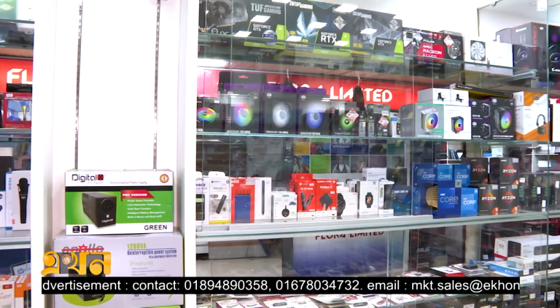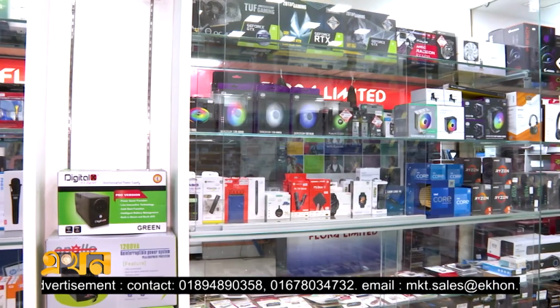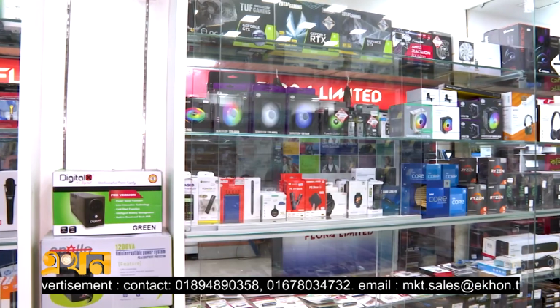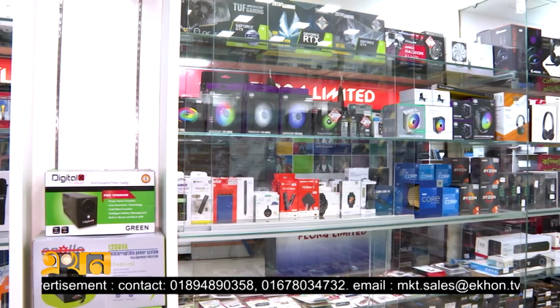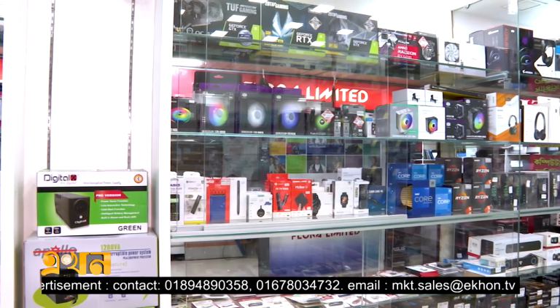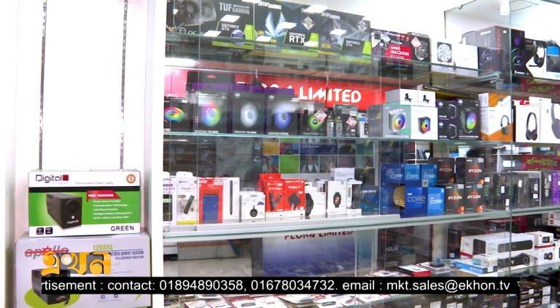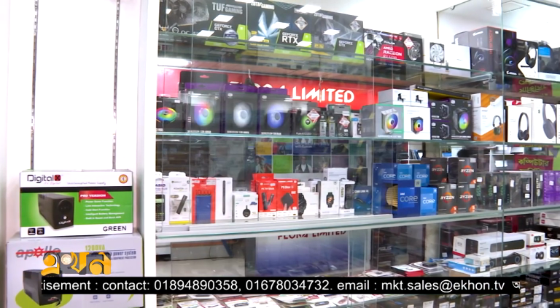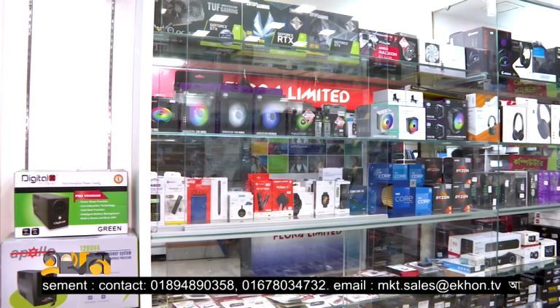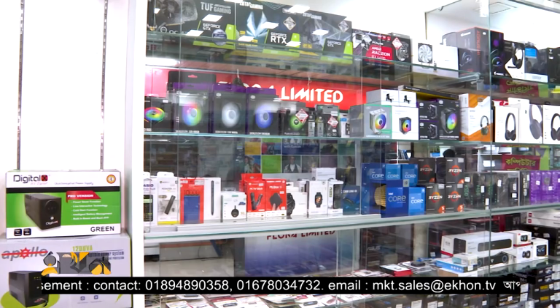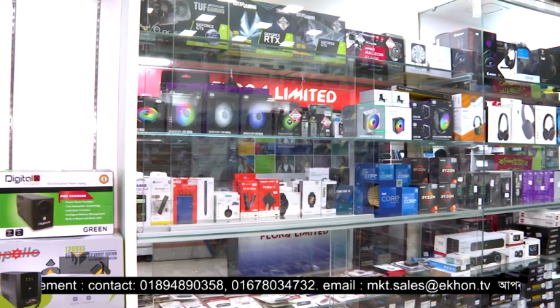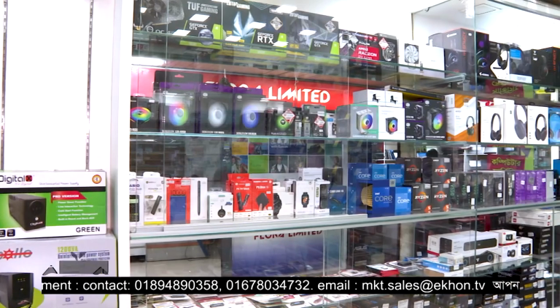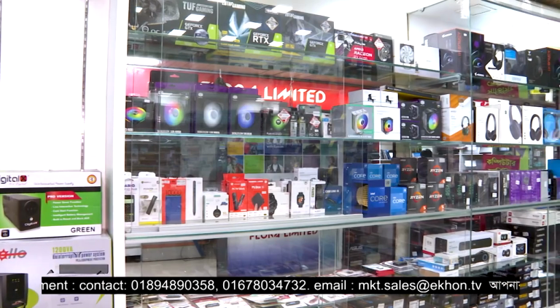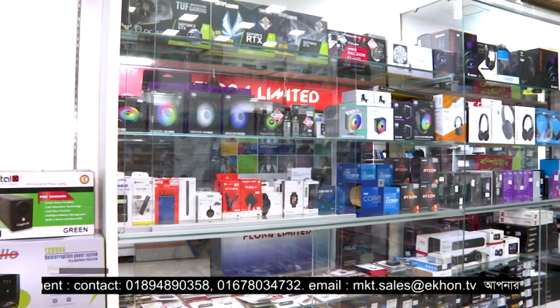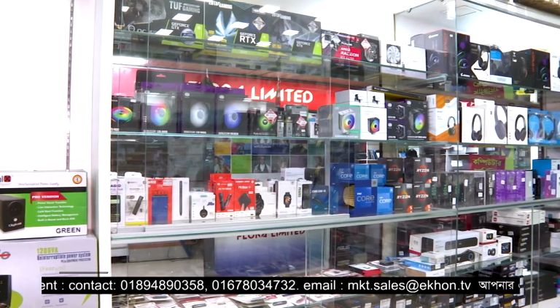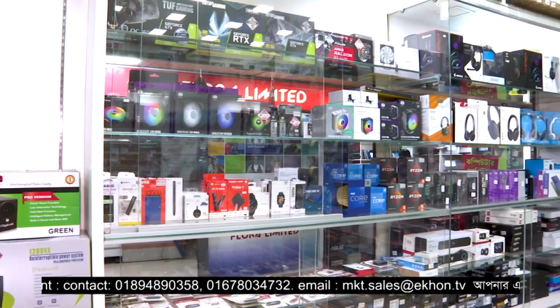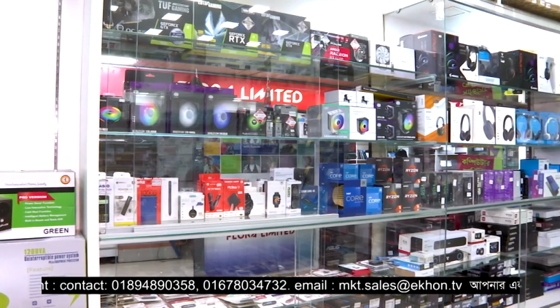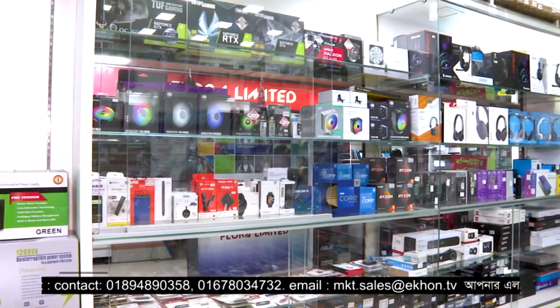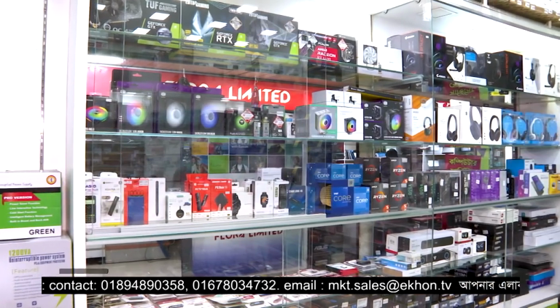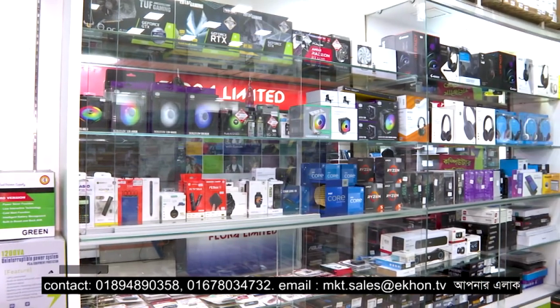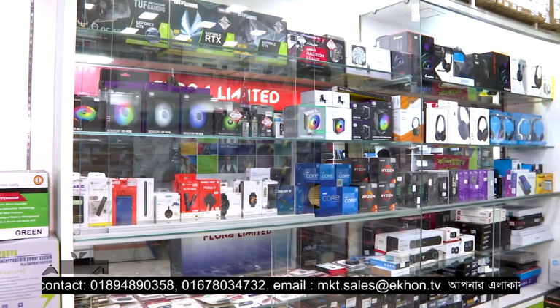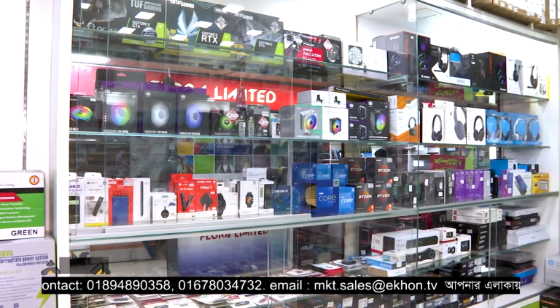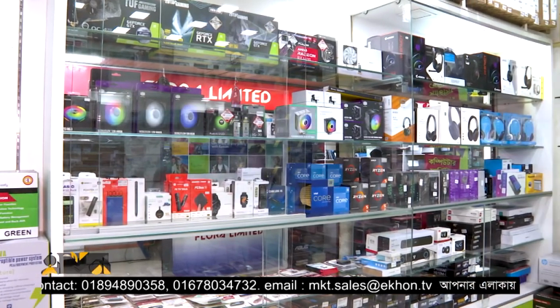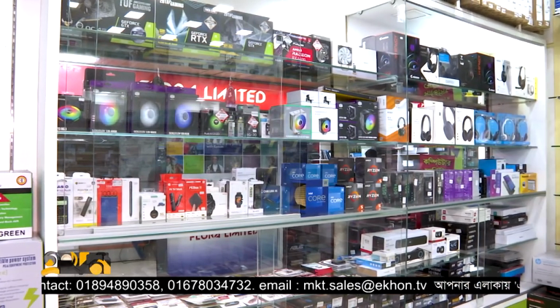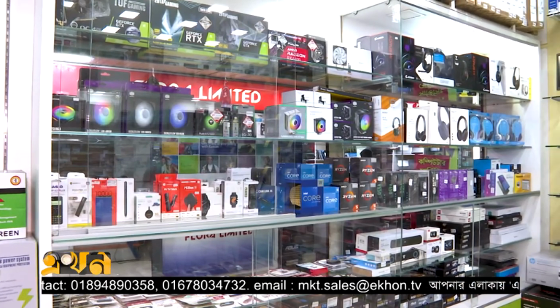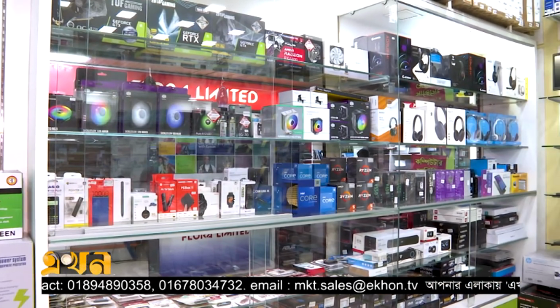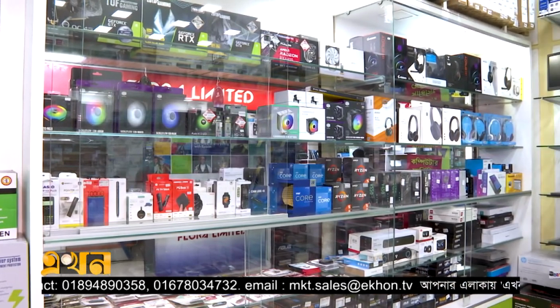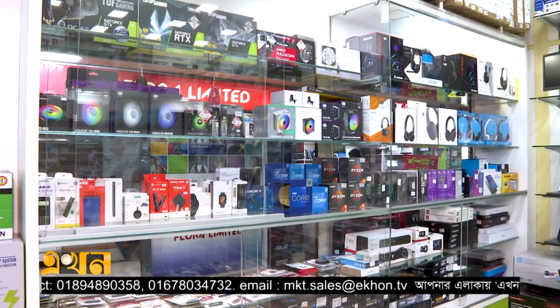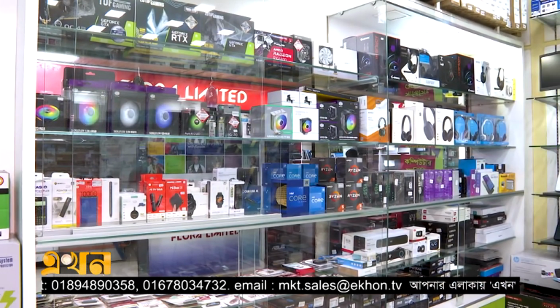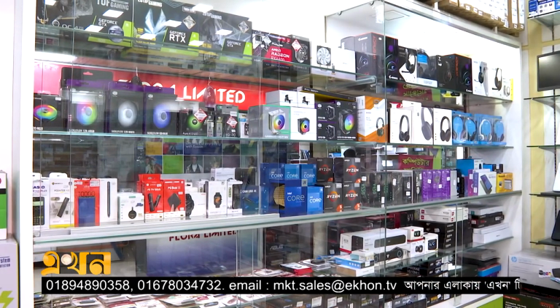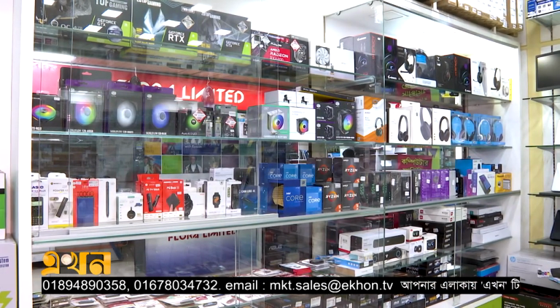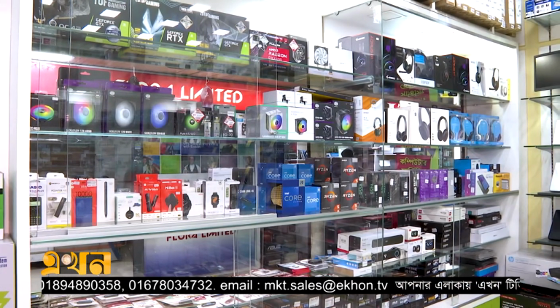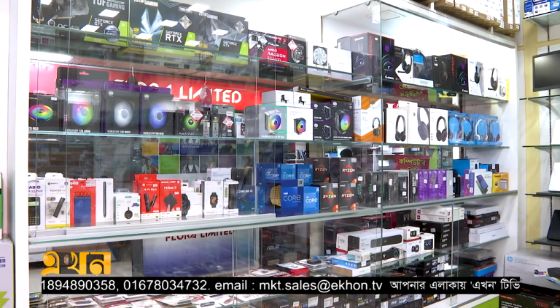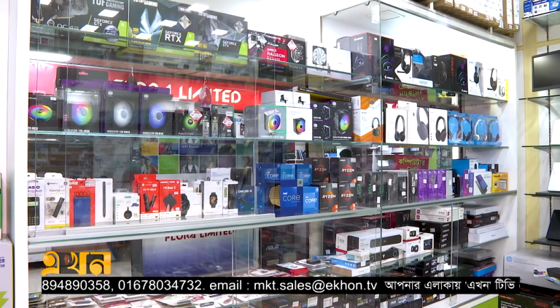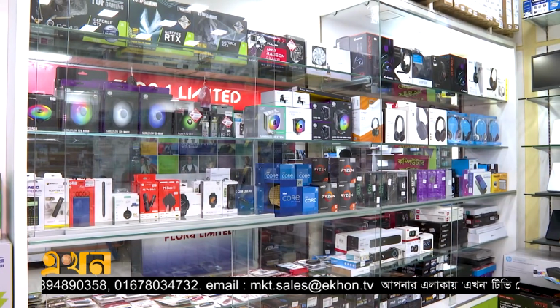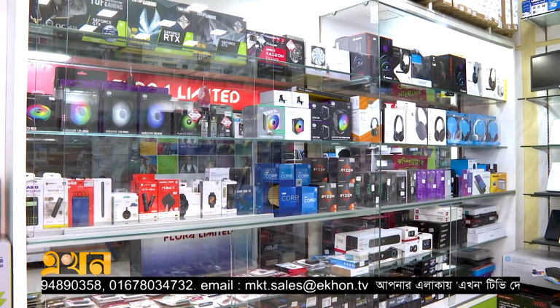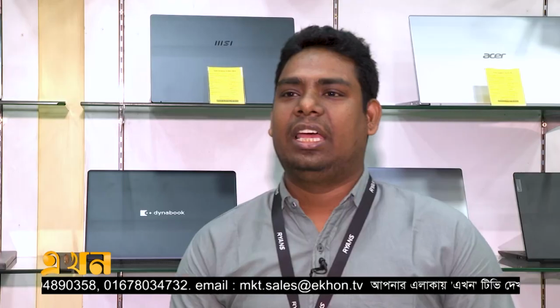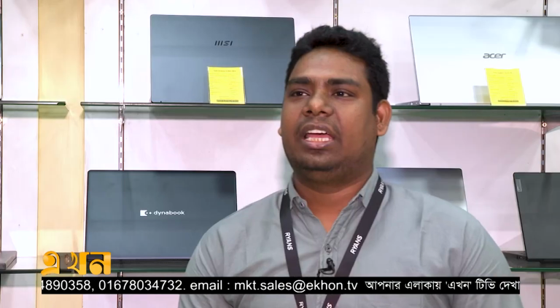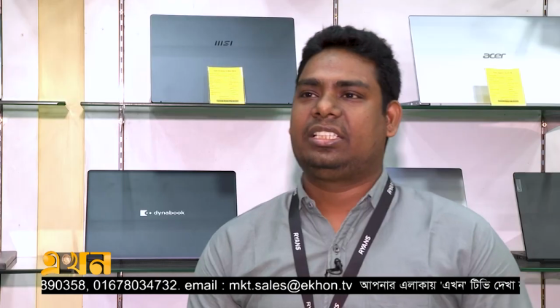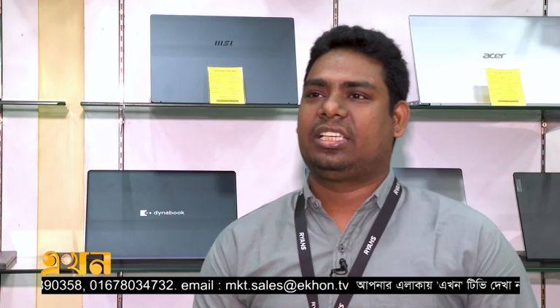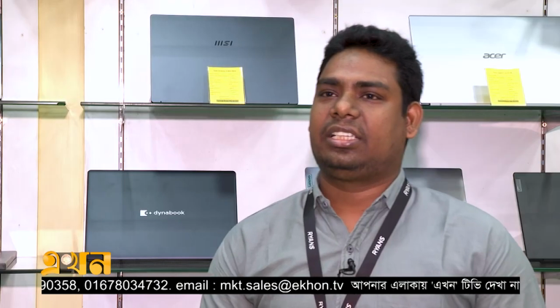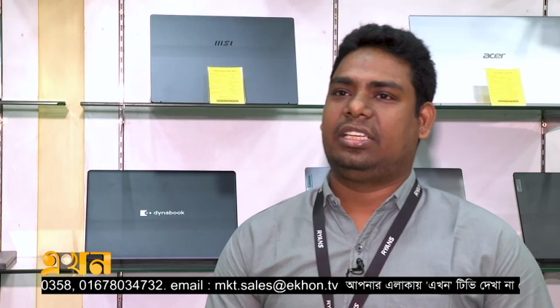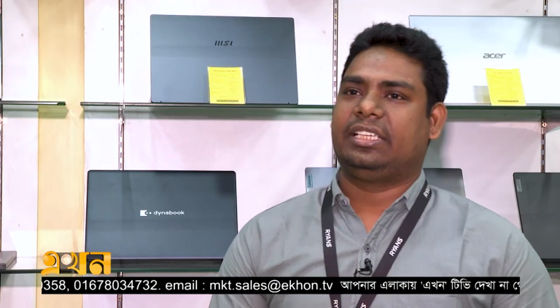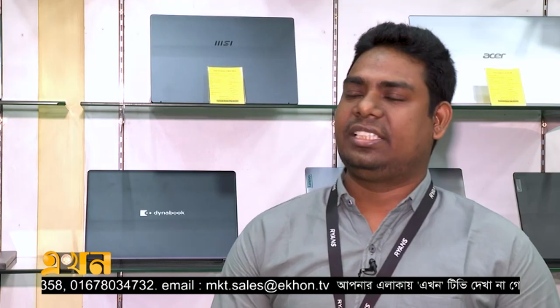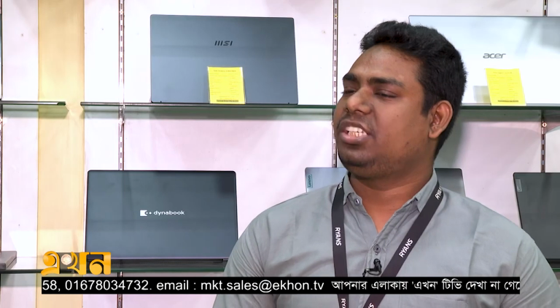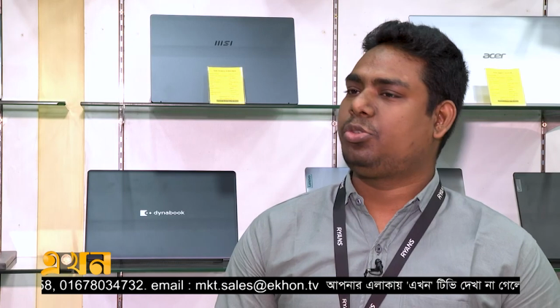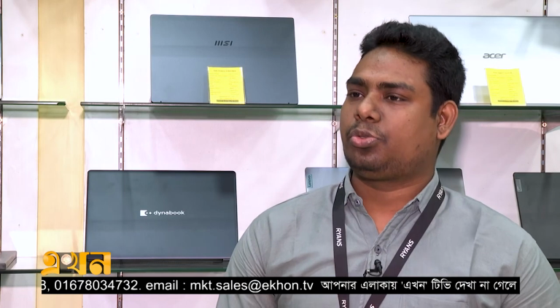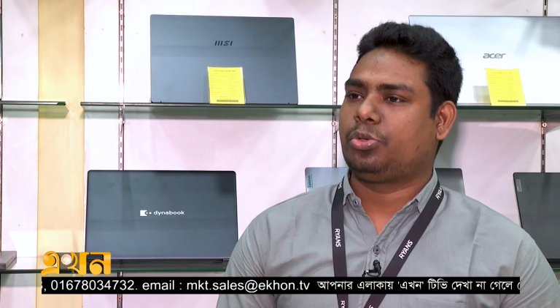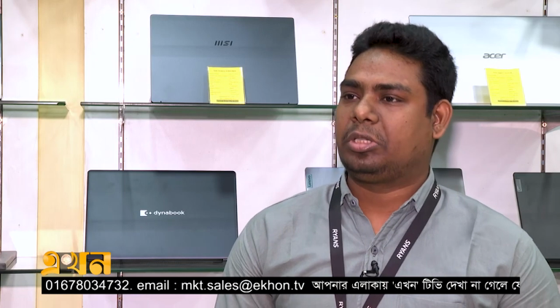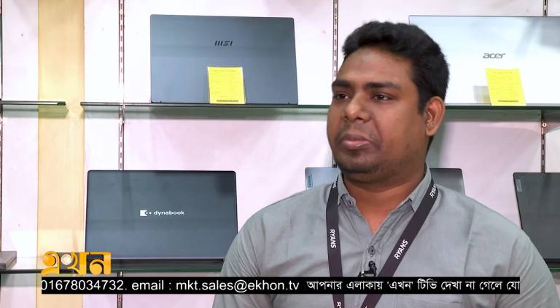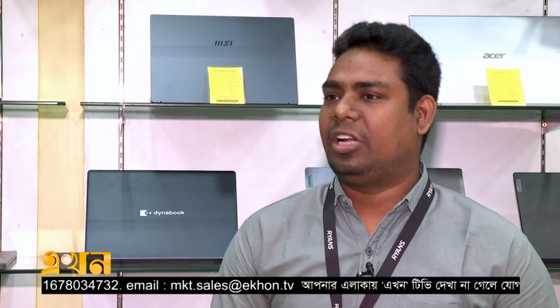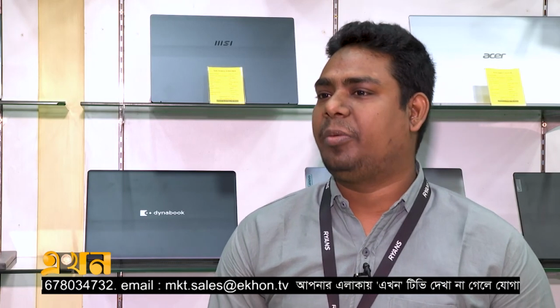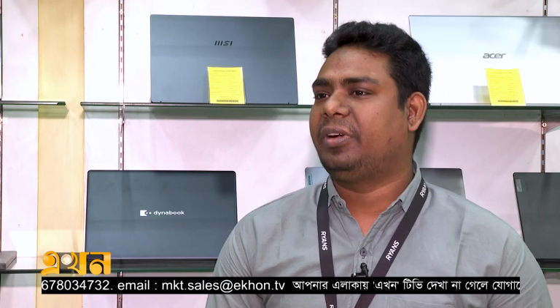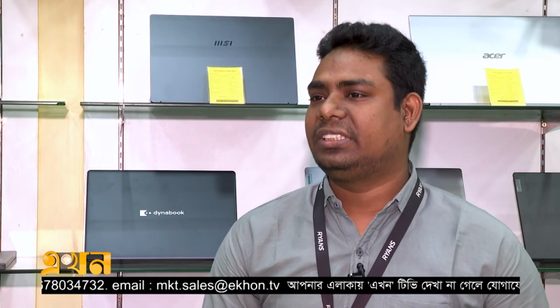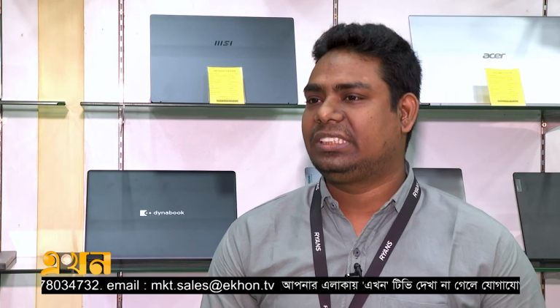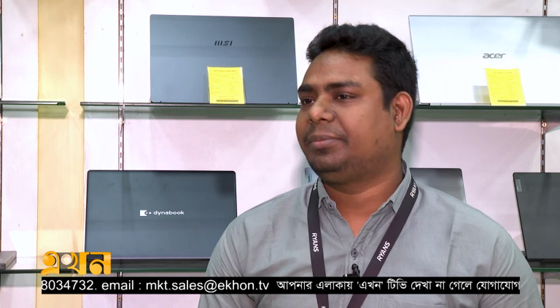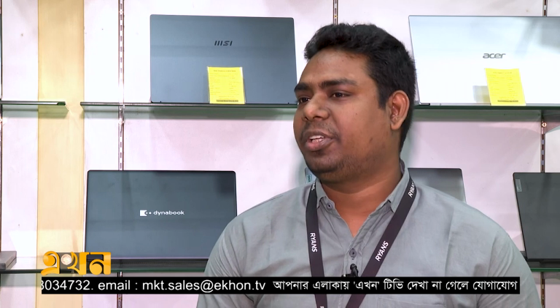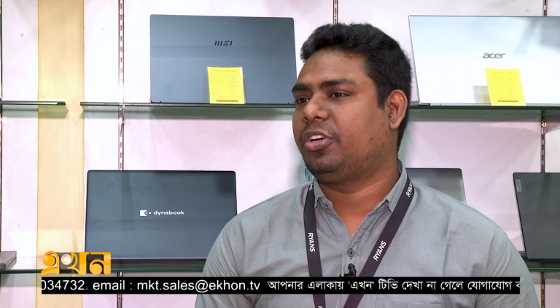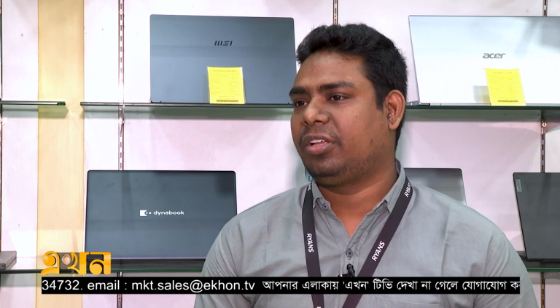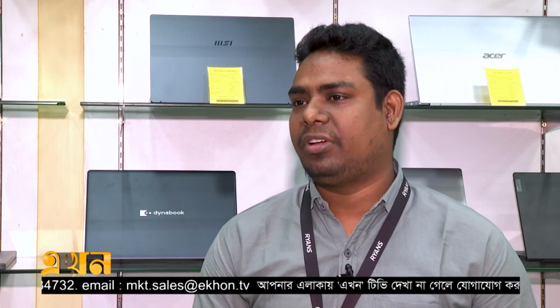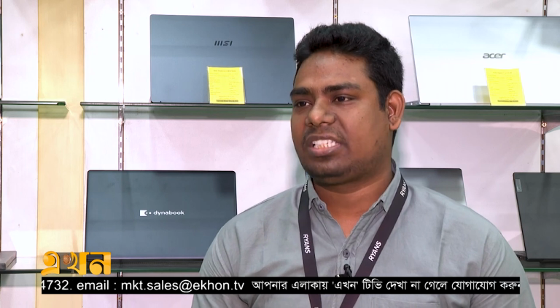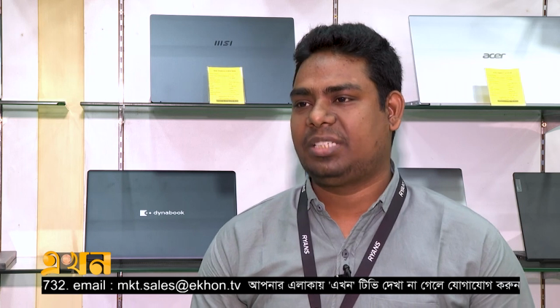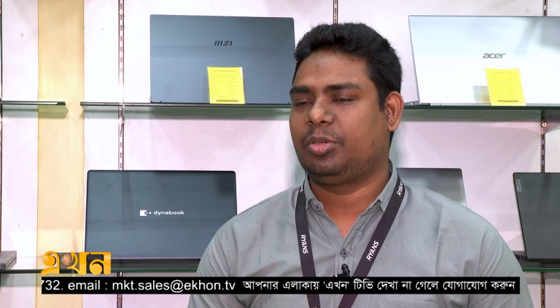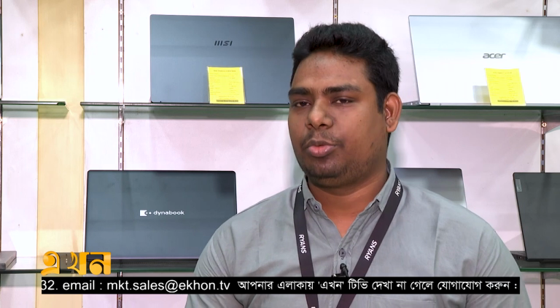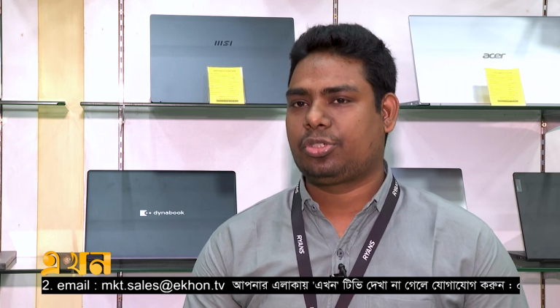MSI, ASUS, and GIGABYTE are available at around the same price, which is around $10,000. You can choose SSD, and the system will be faster.